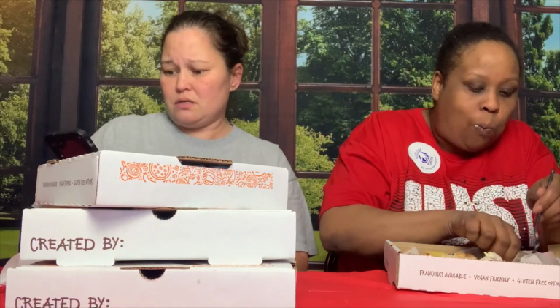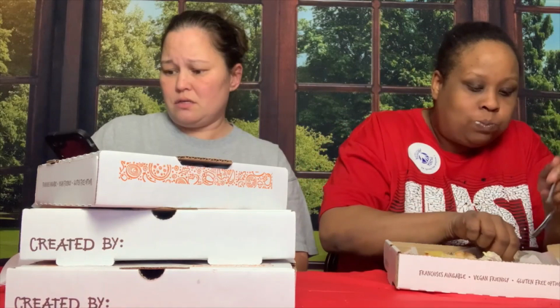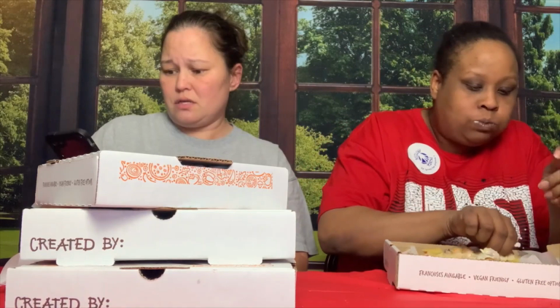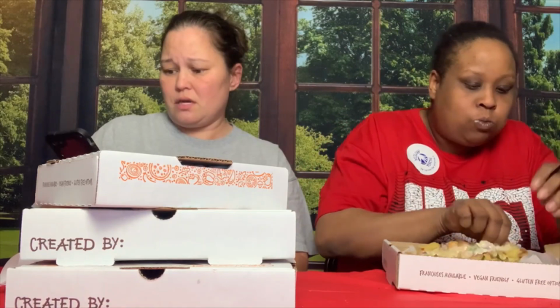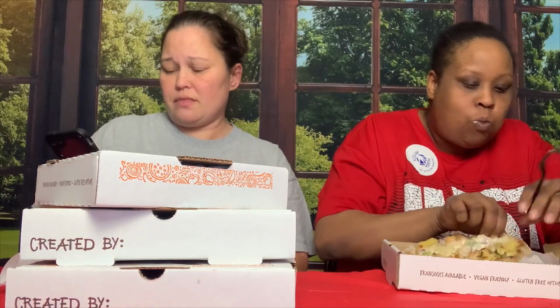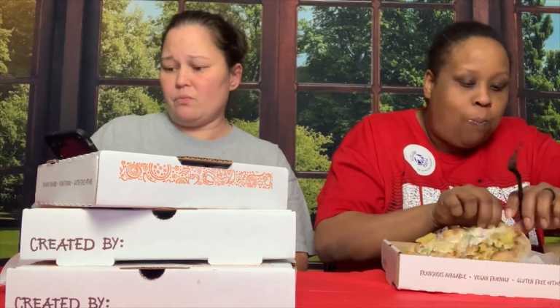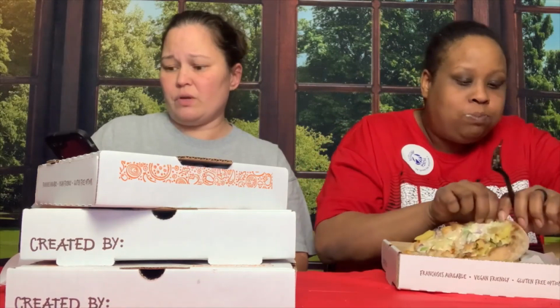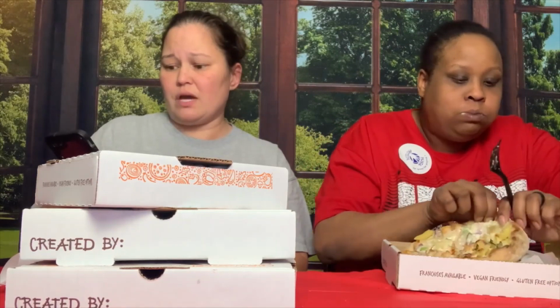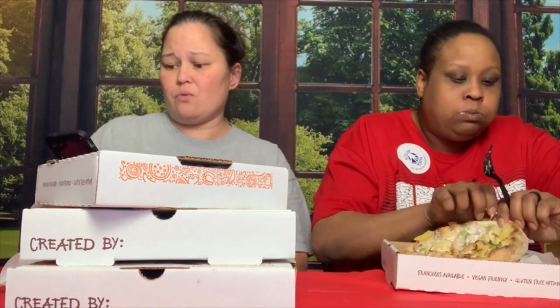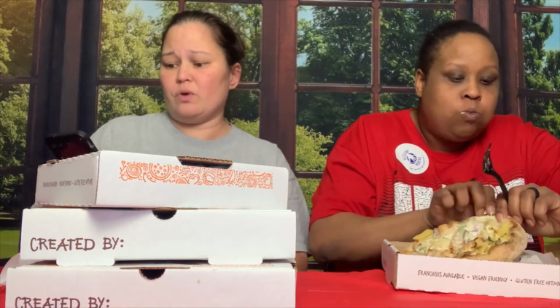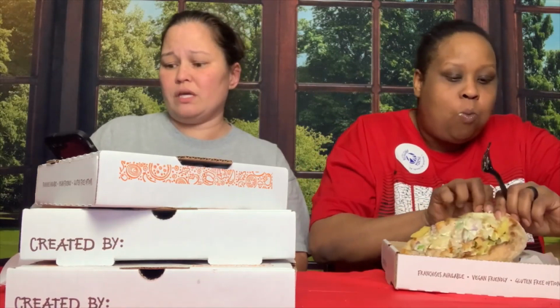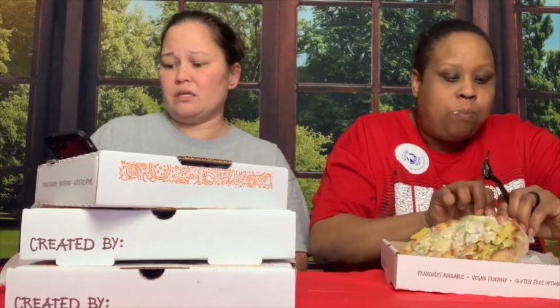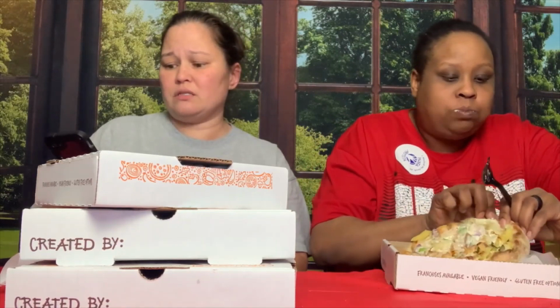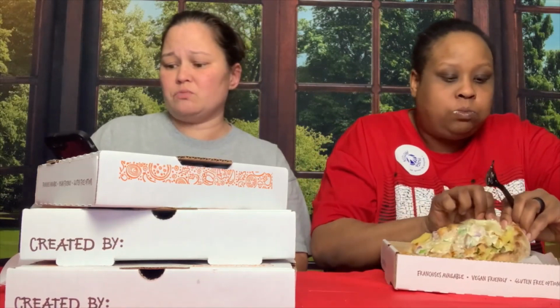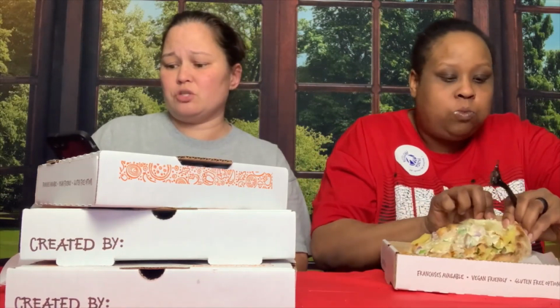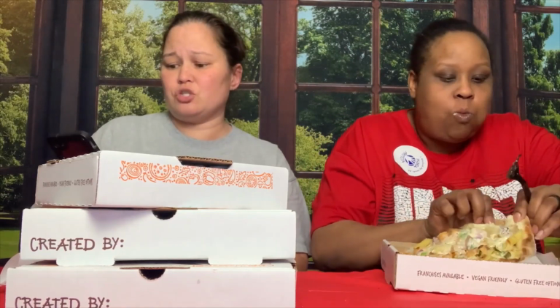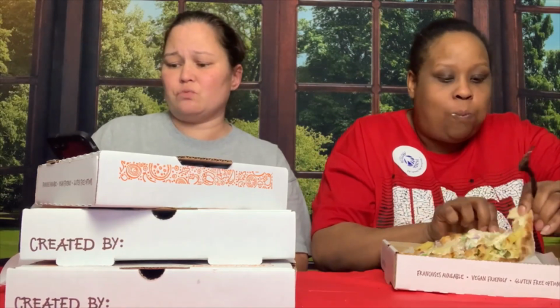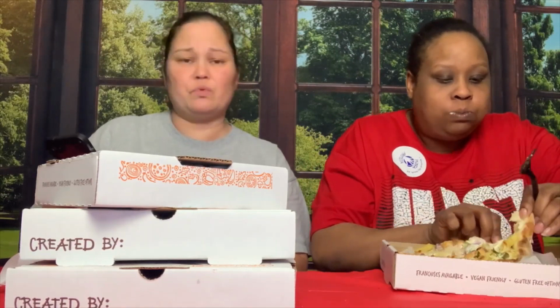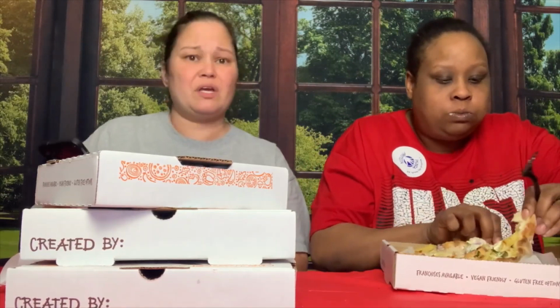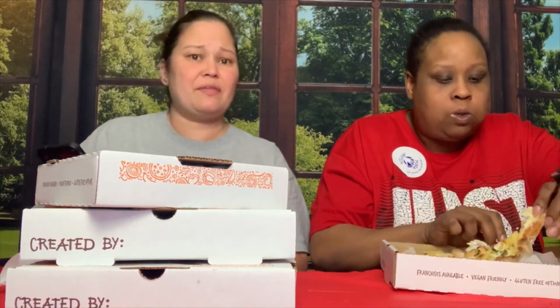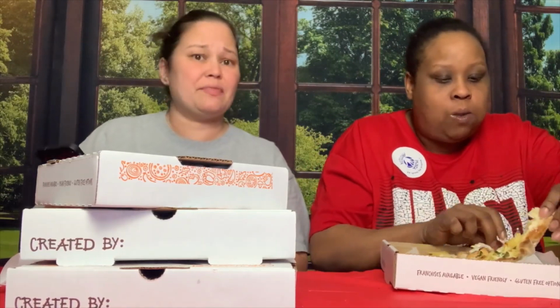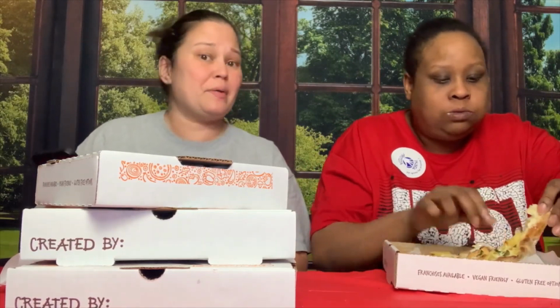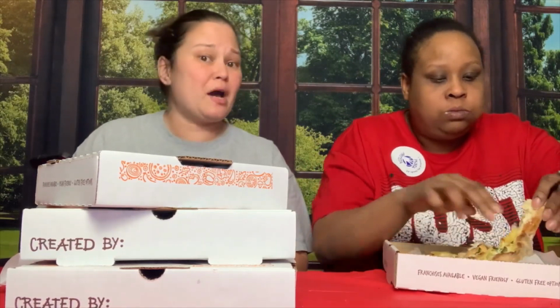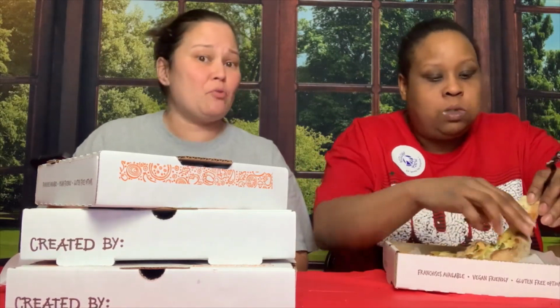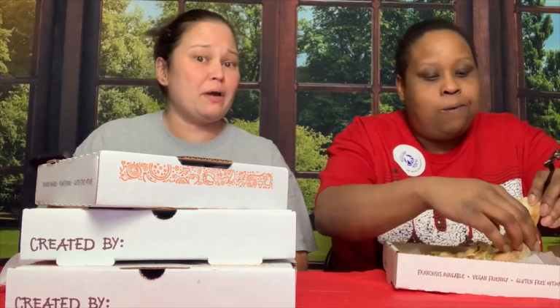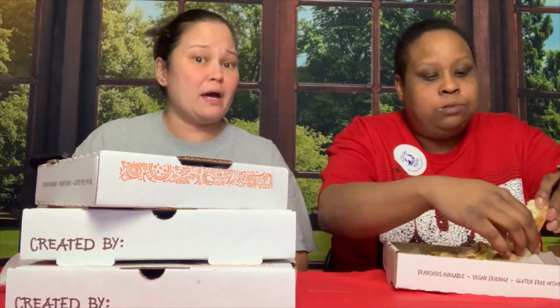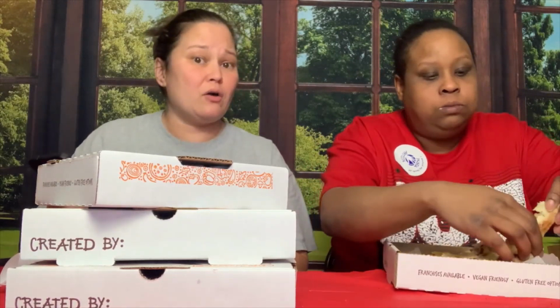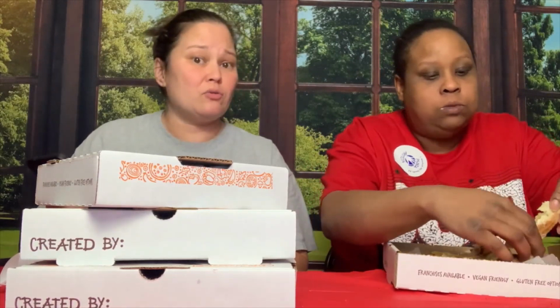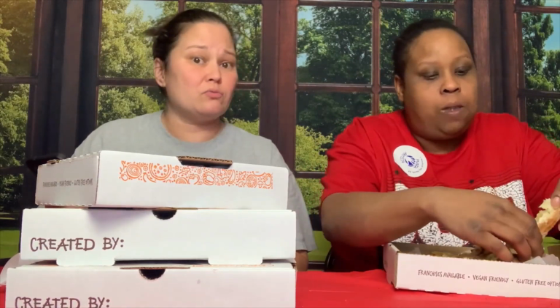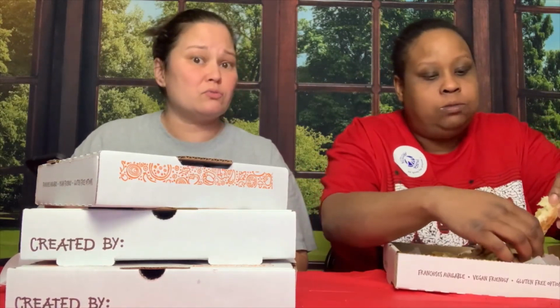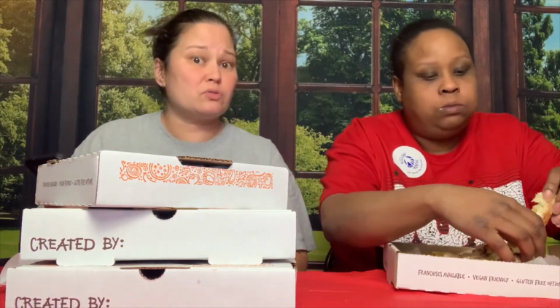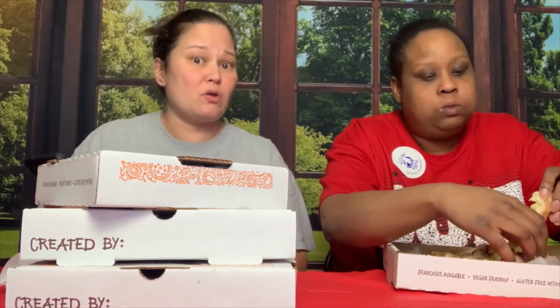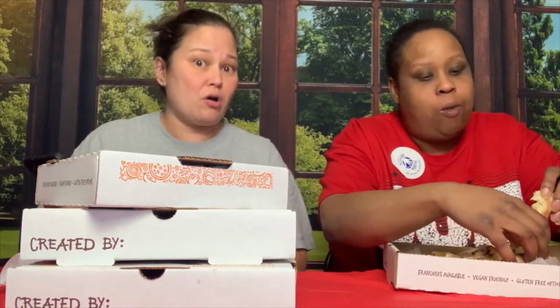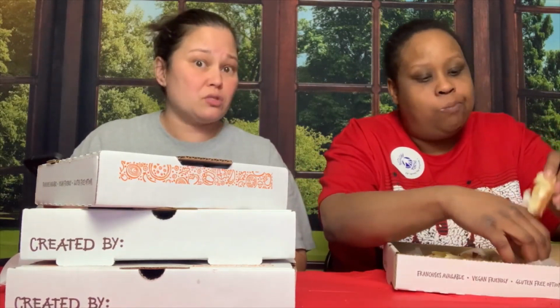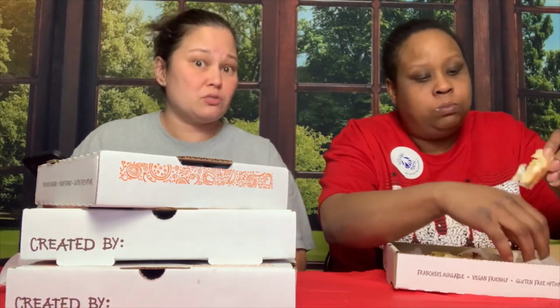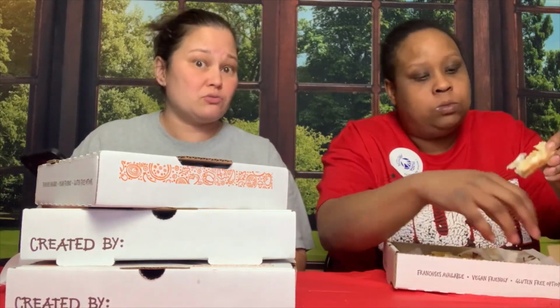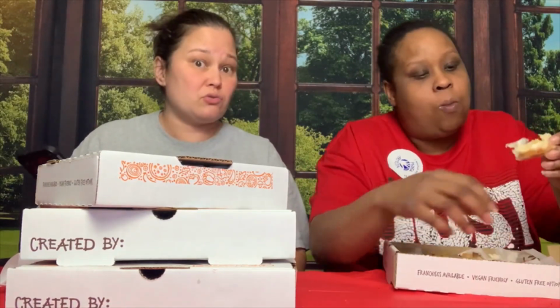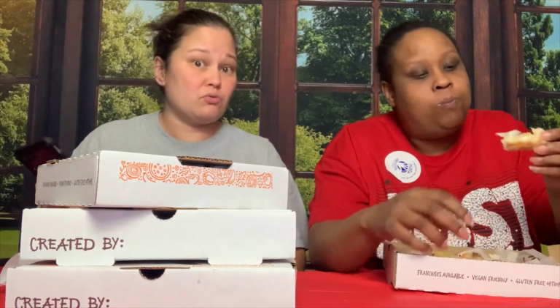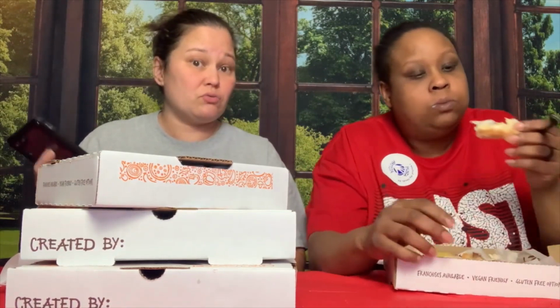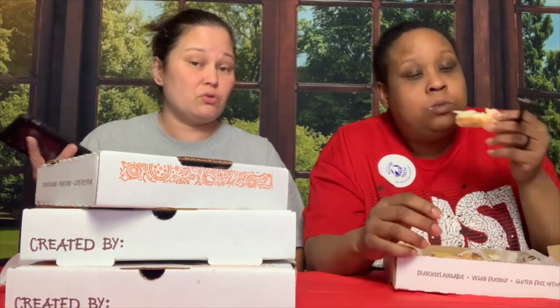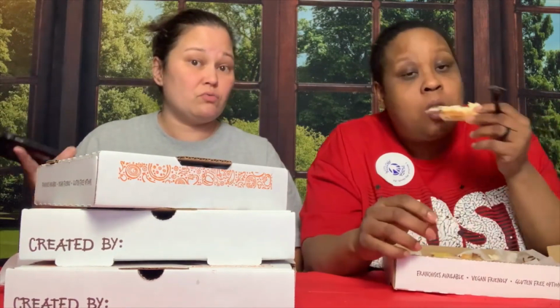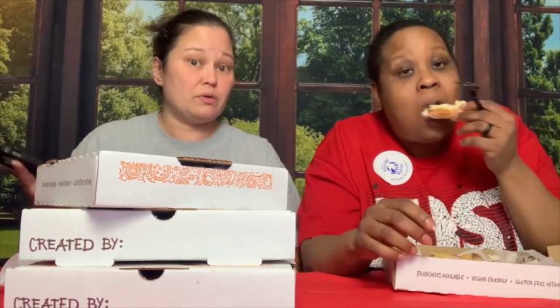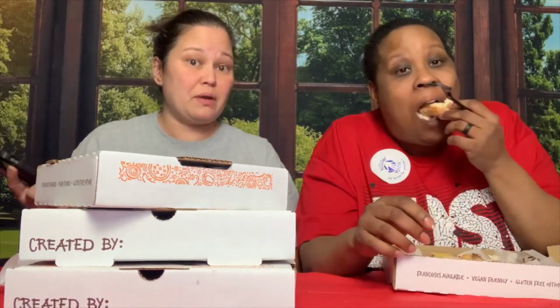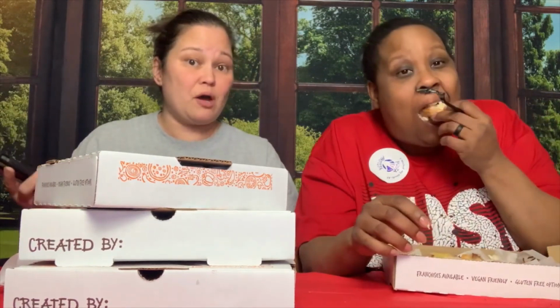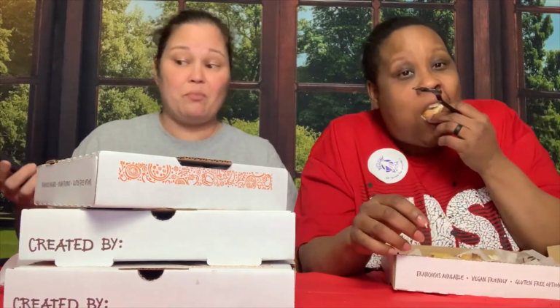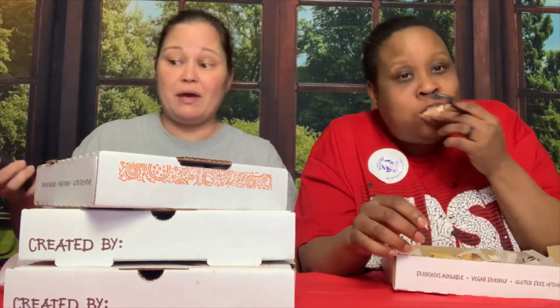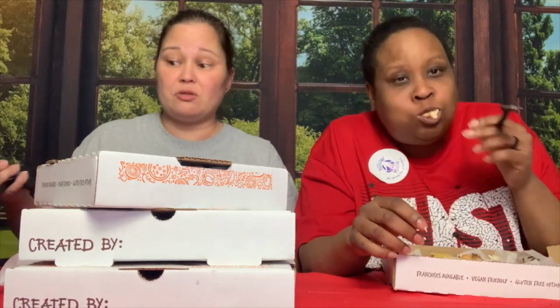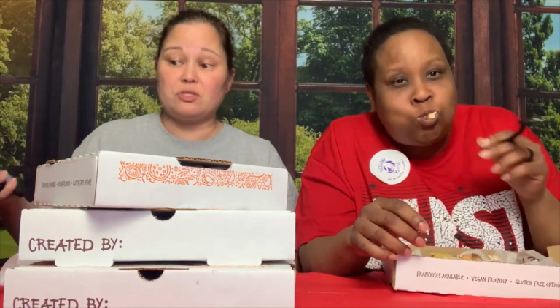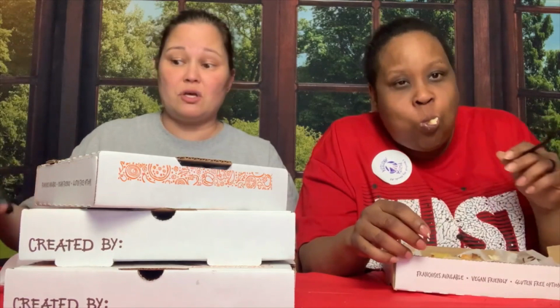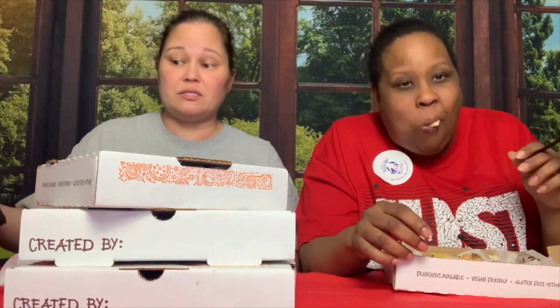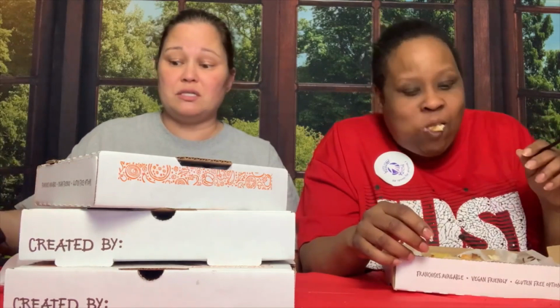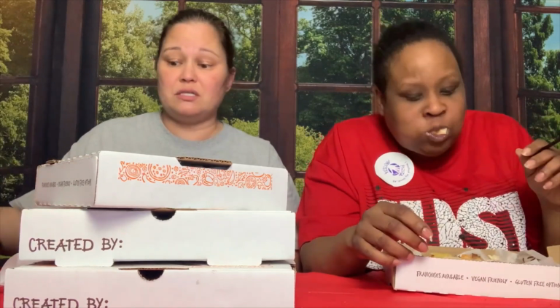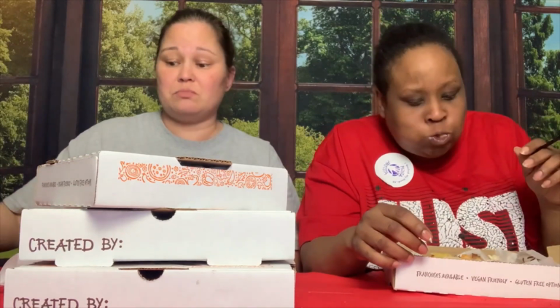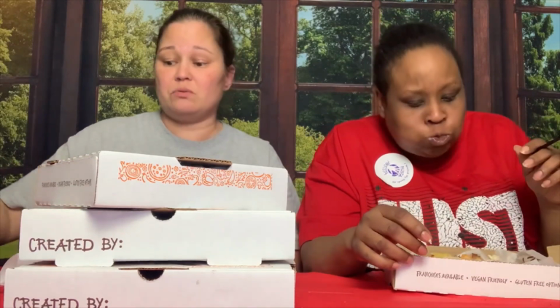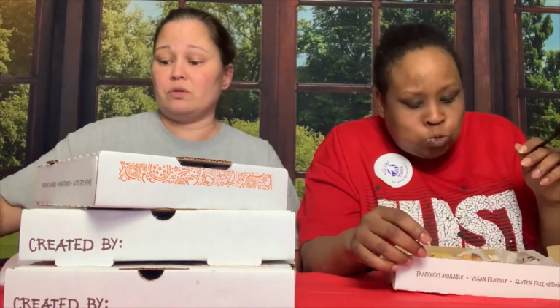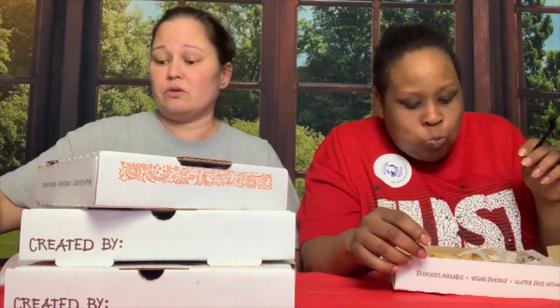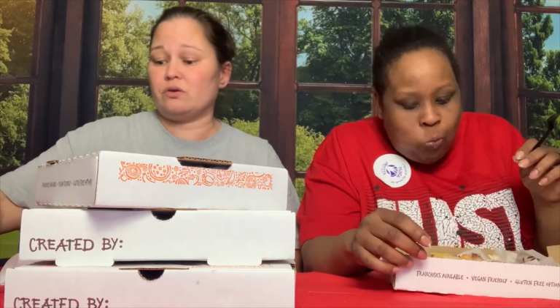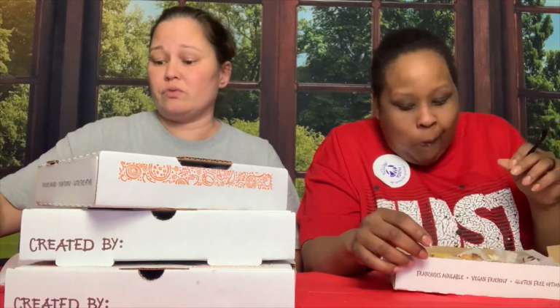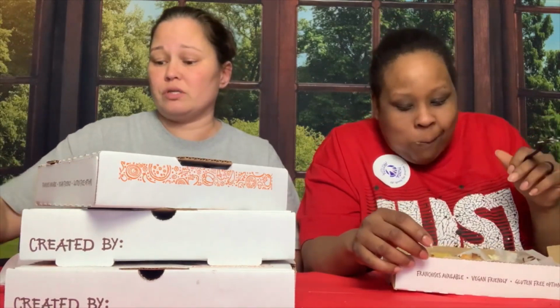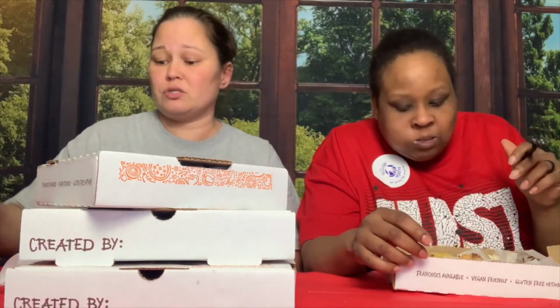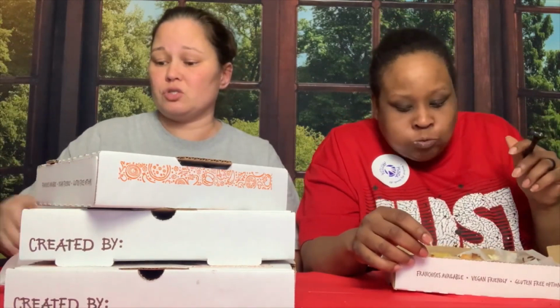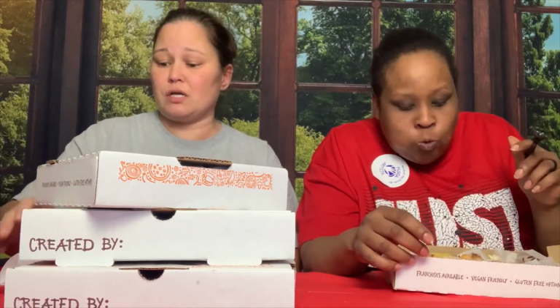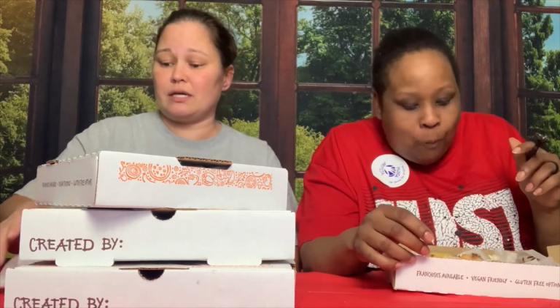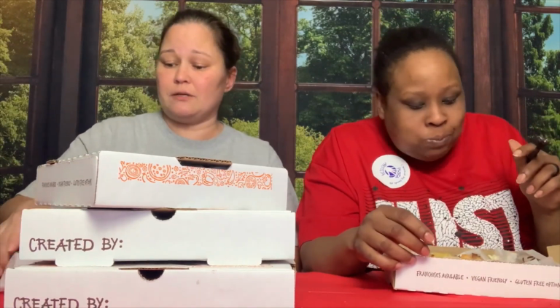And then we got wings, which we got the pow pow sauce. Don't know what pow pow sauce is, but we are going to try it.